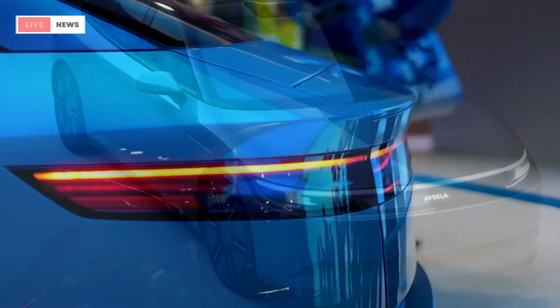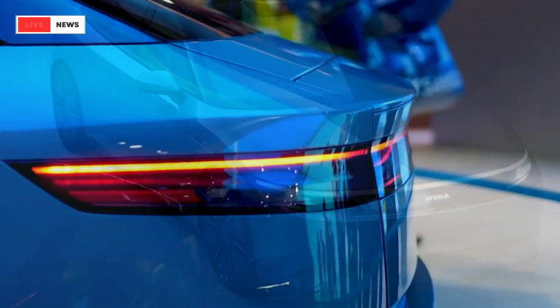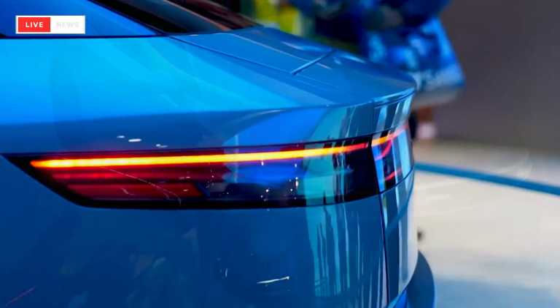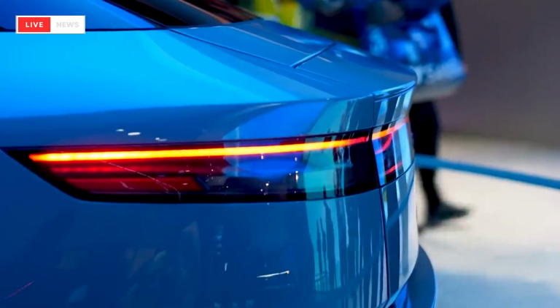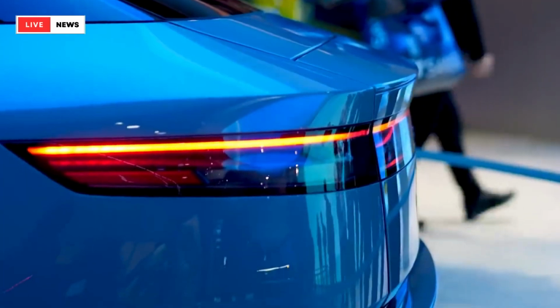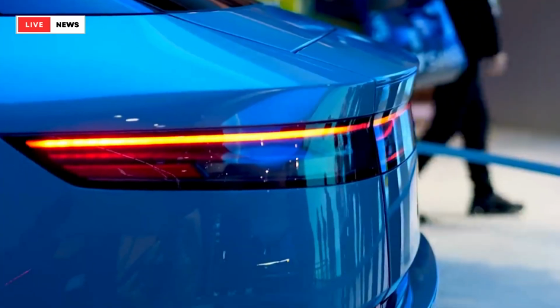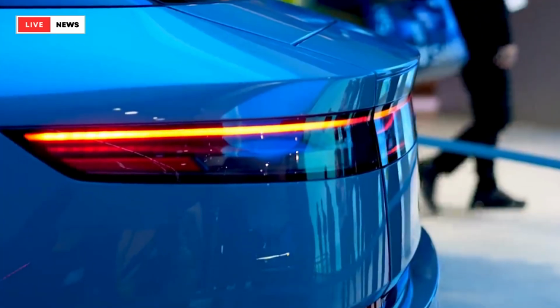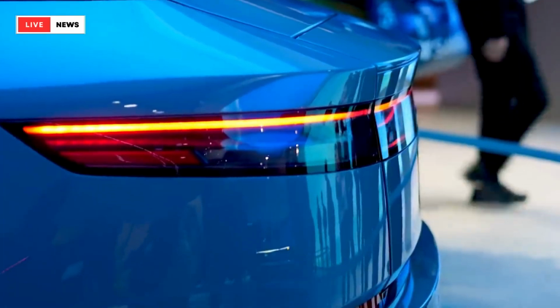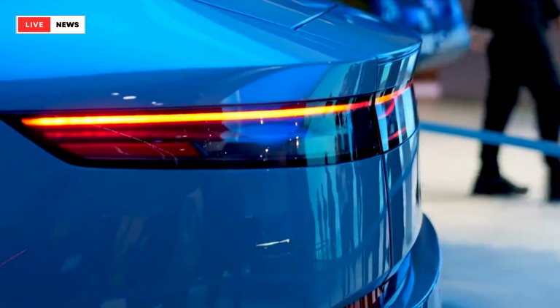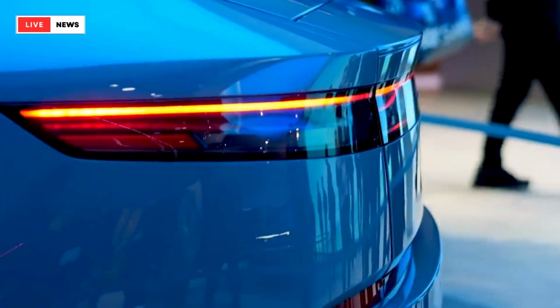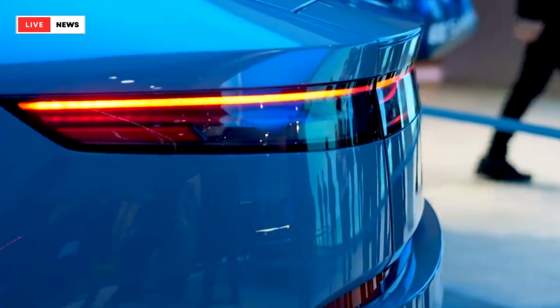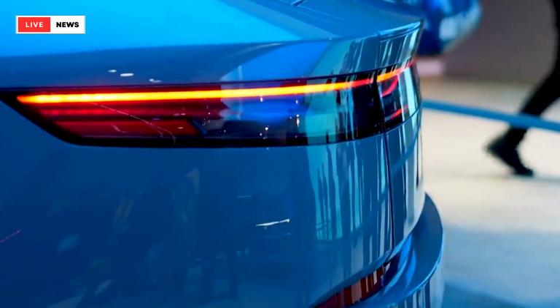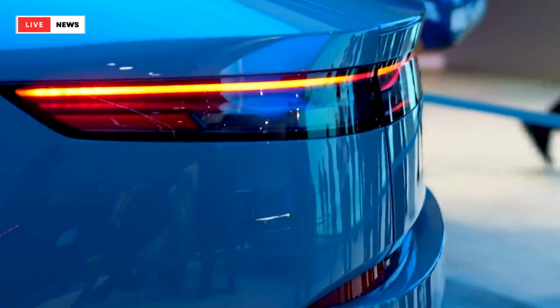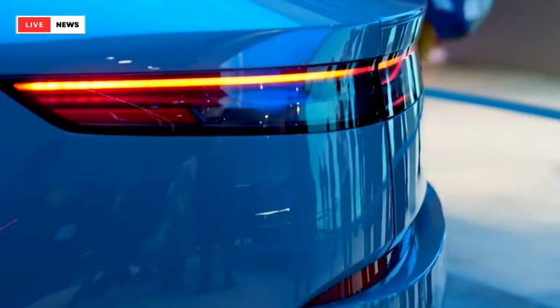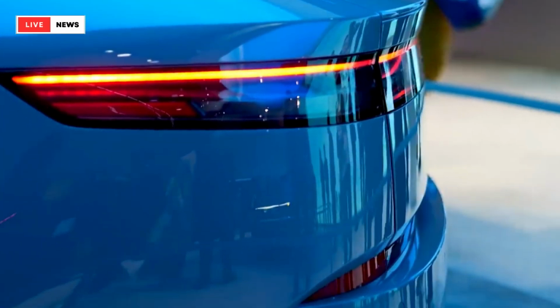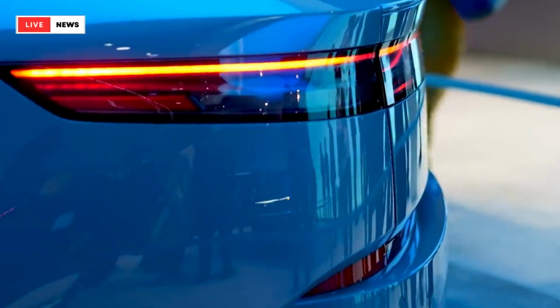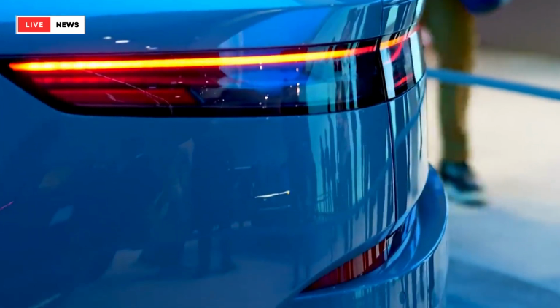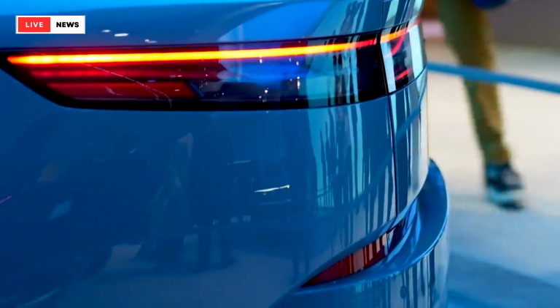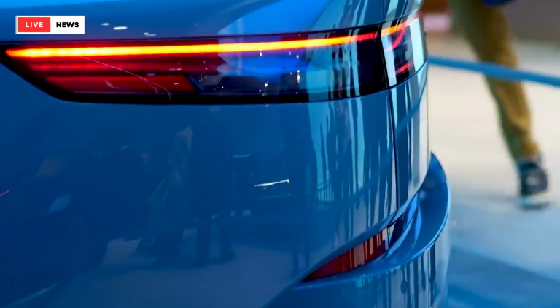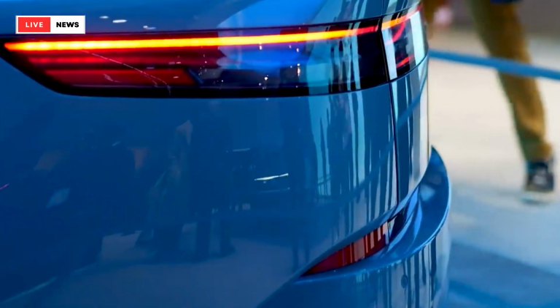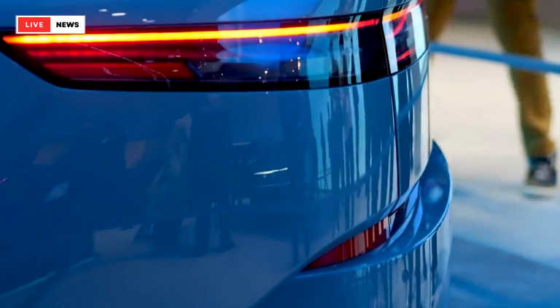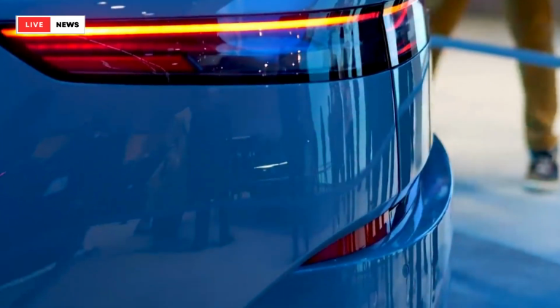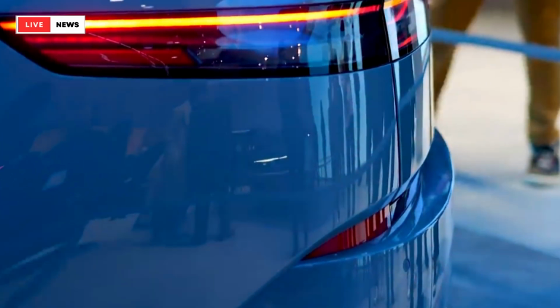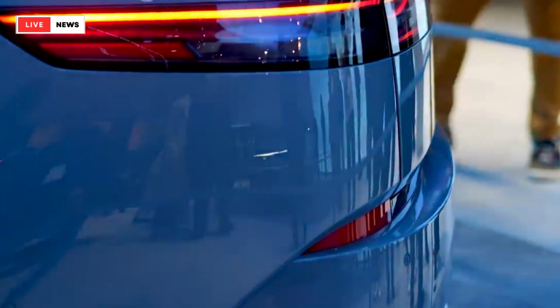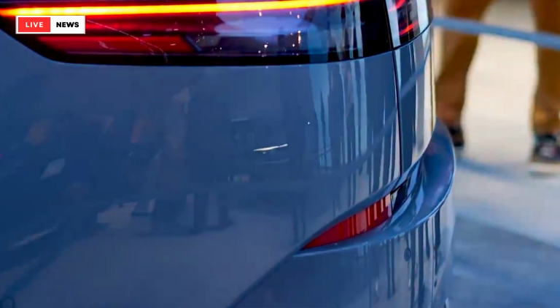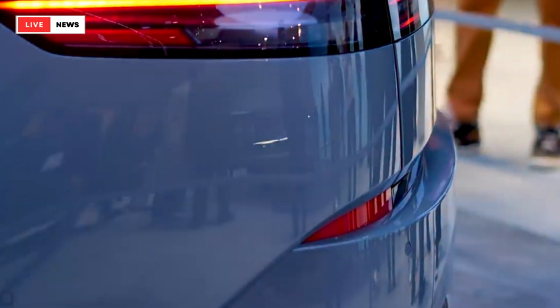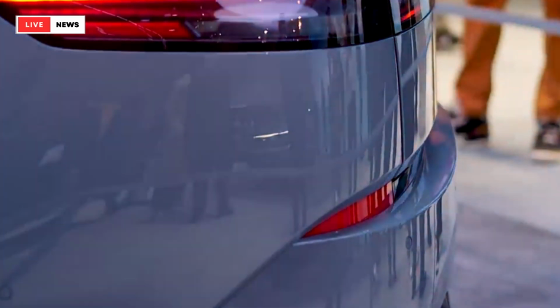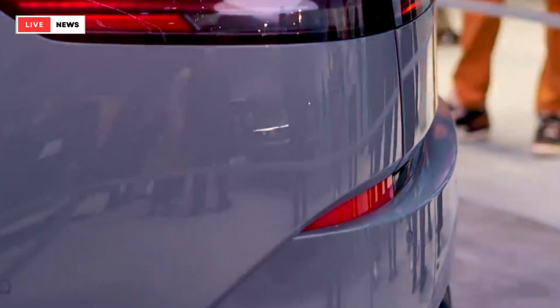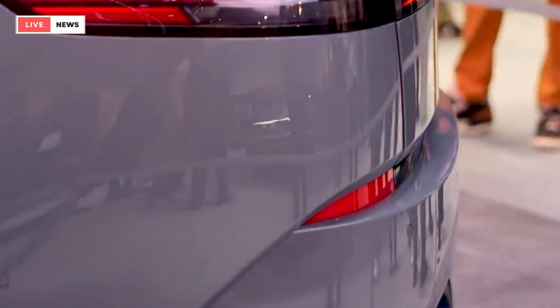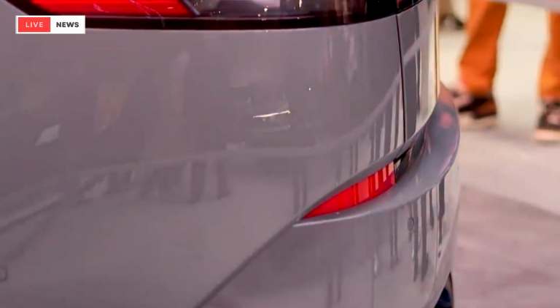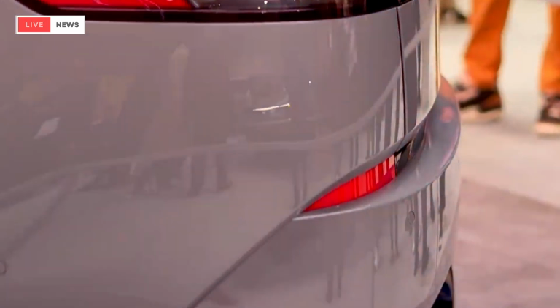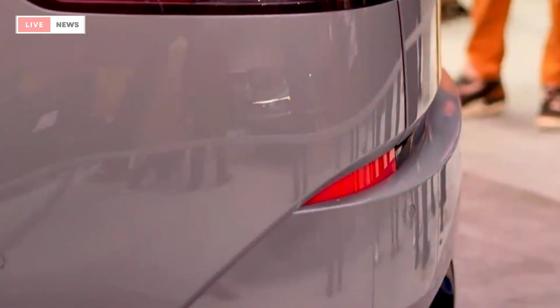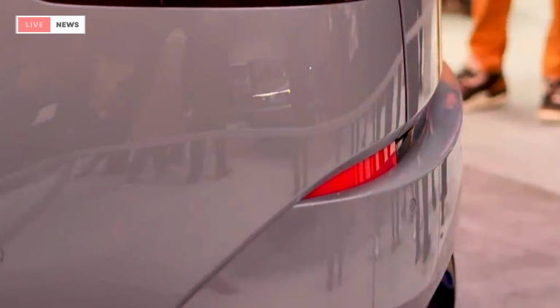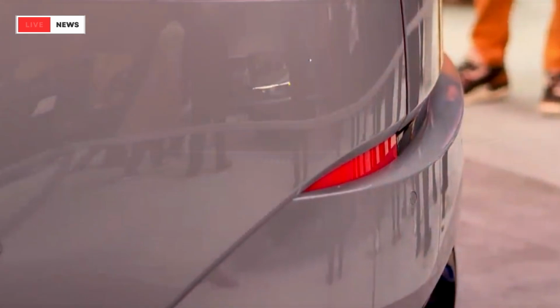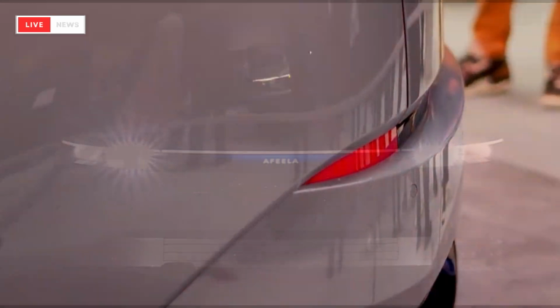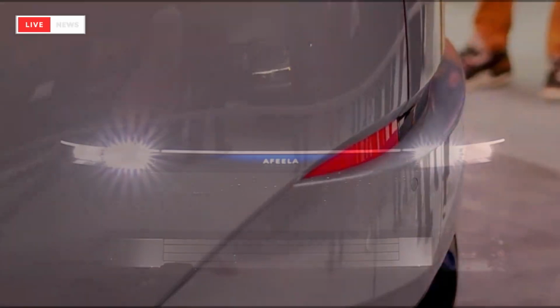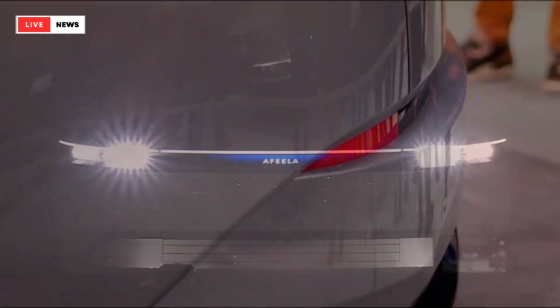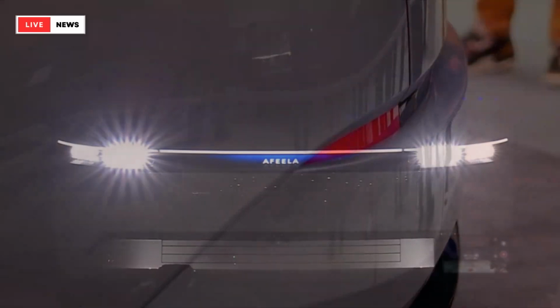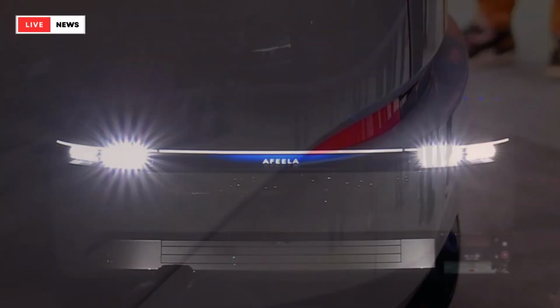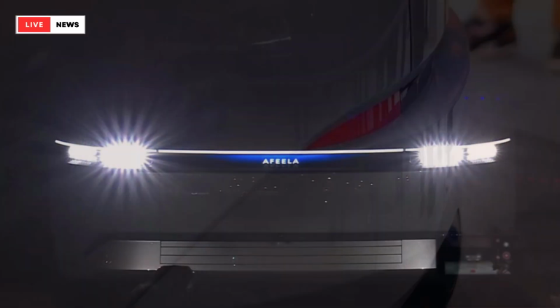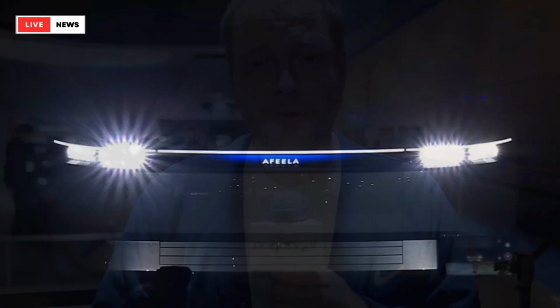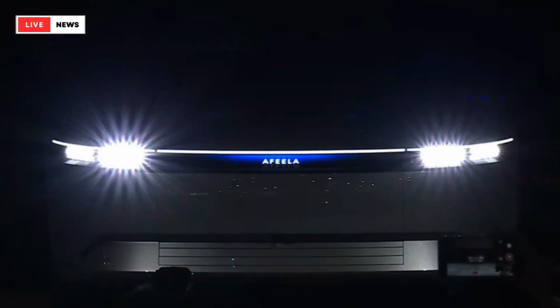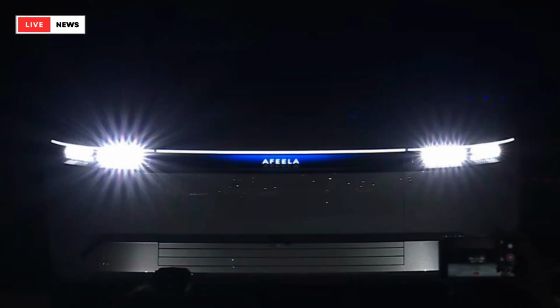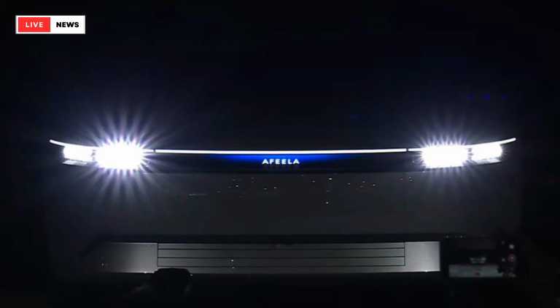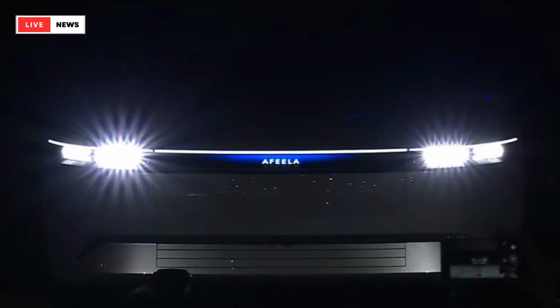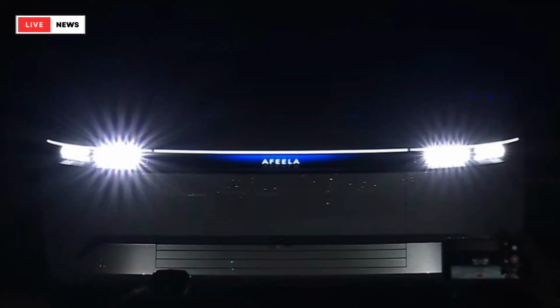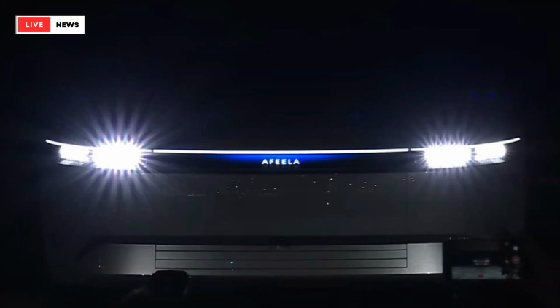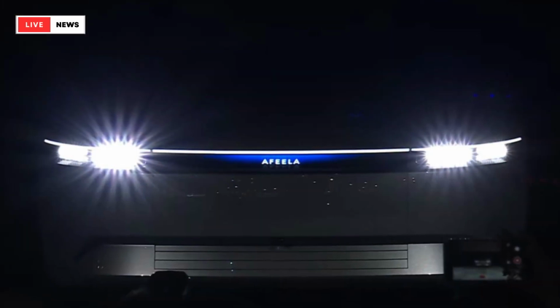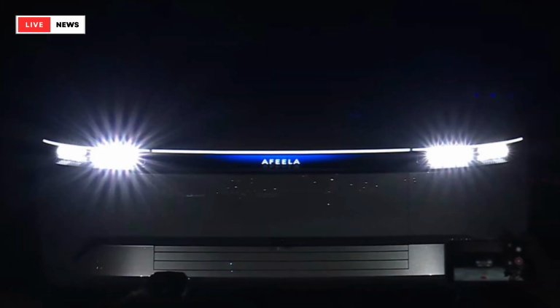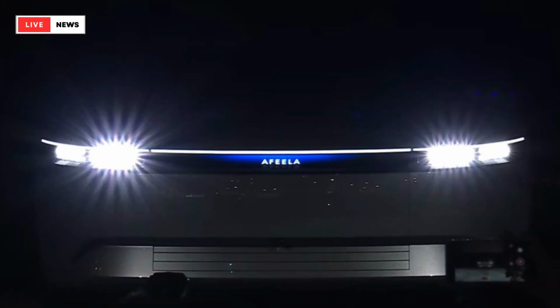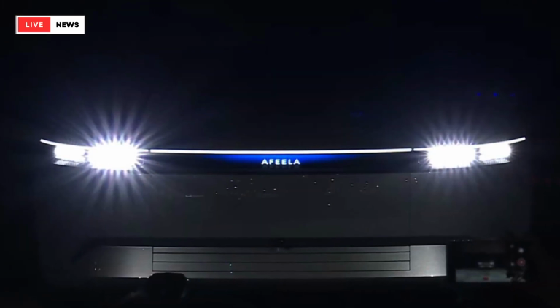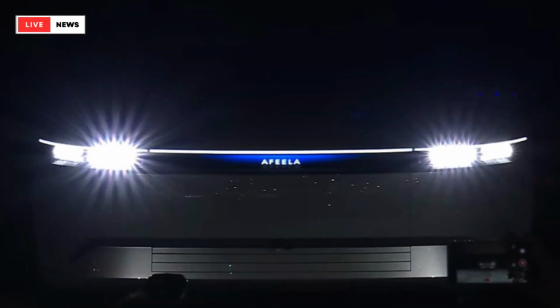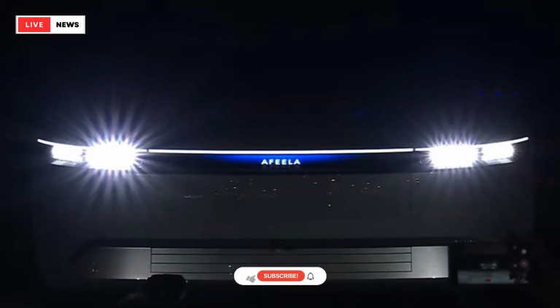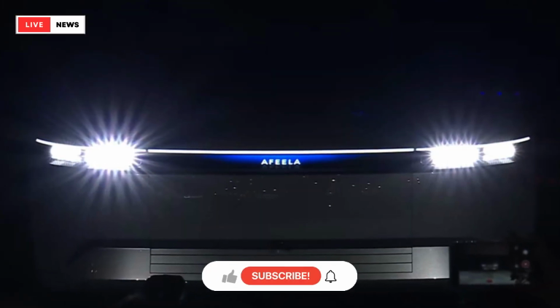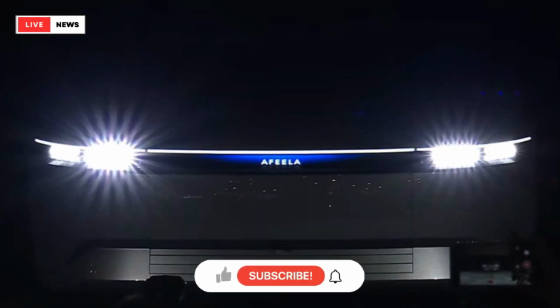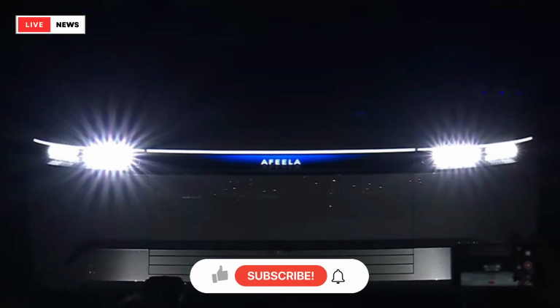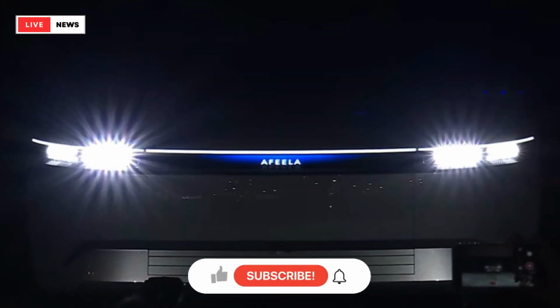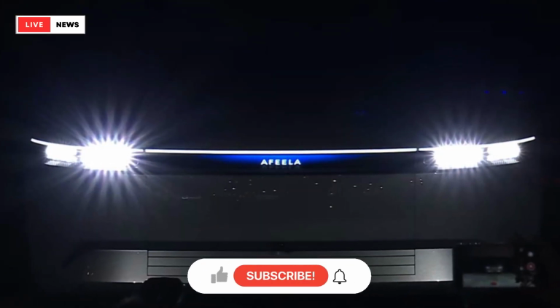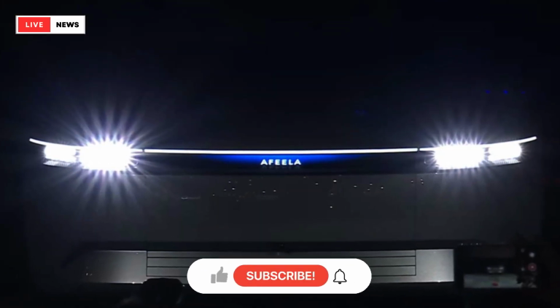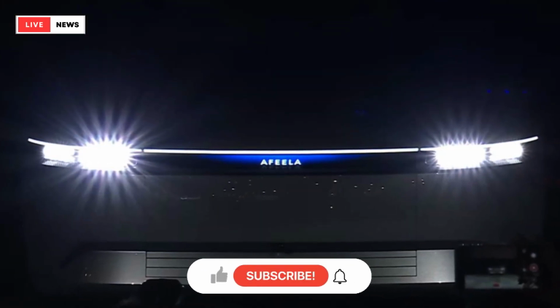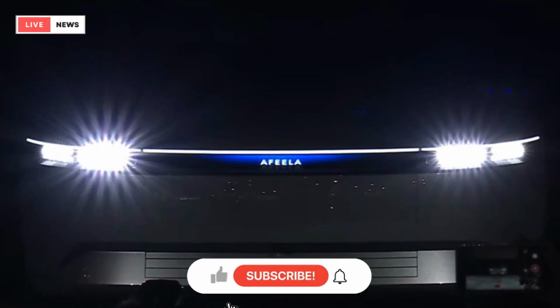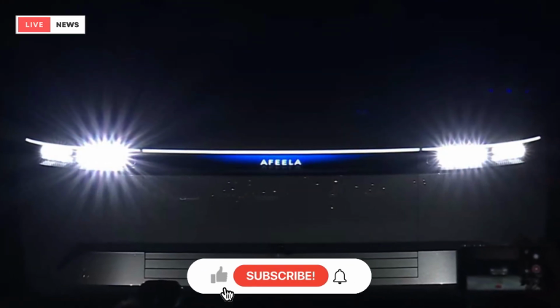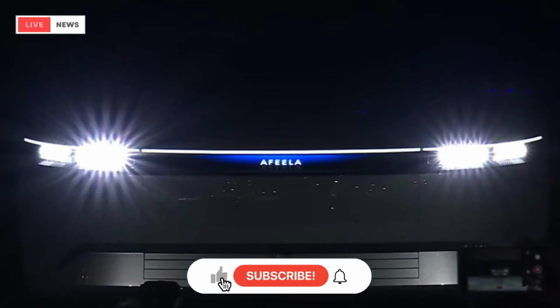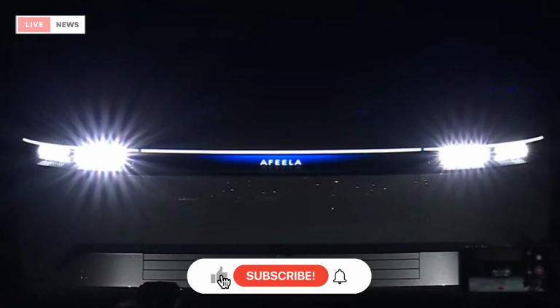The revised Afila features production-ready cues like traditional side-view mirrors instead of cameras and more substantial headlights.